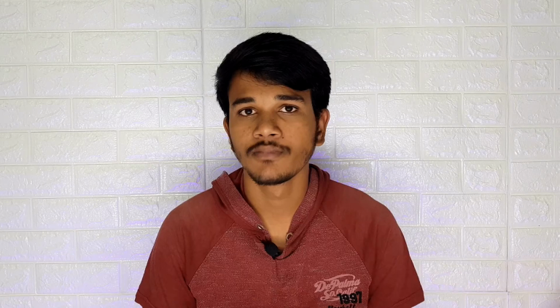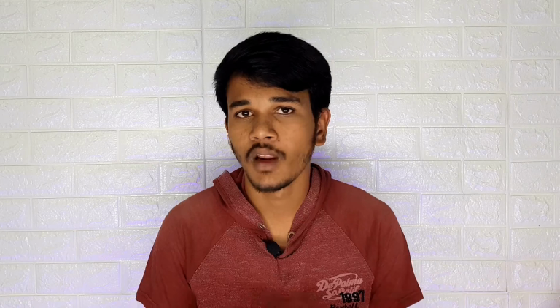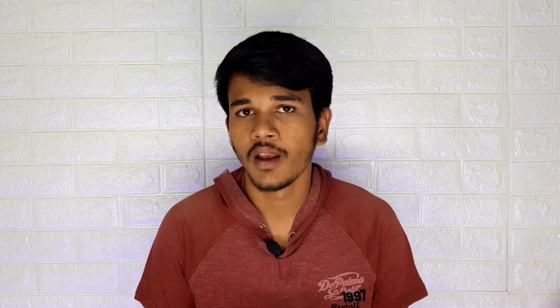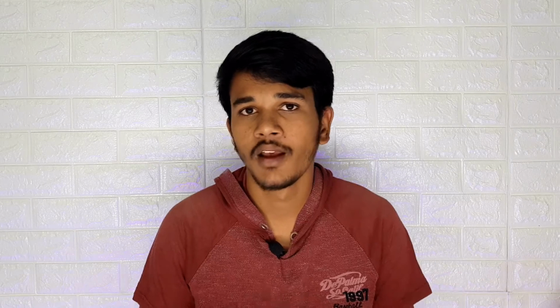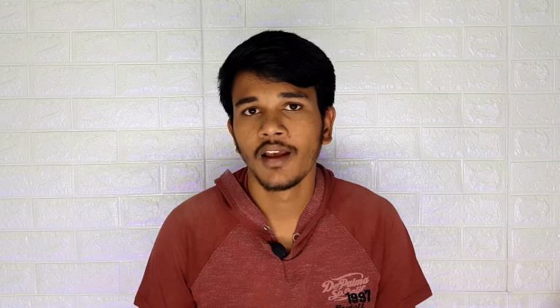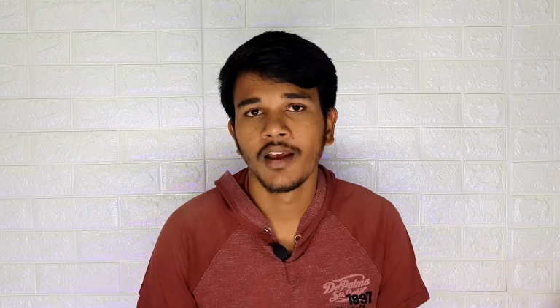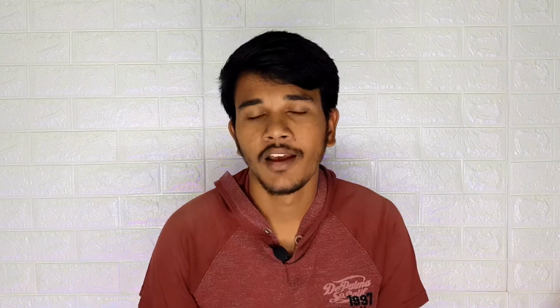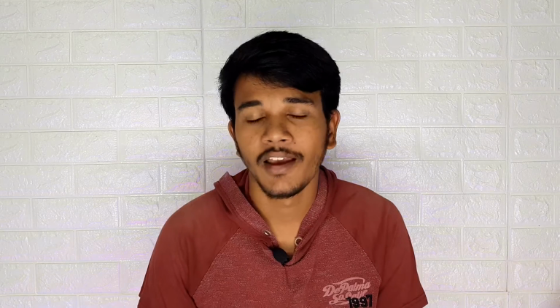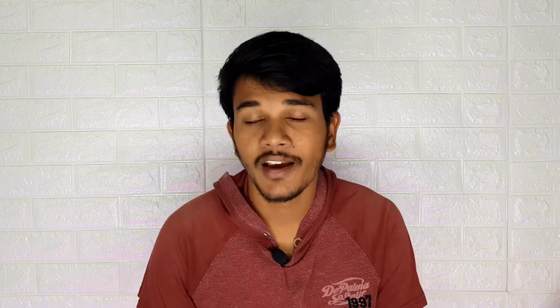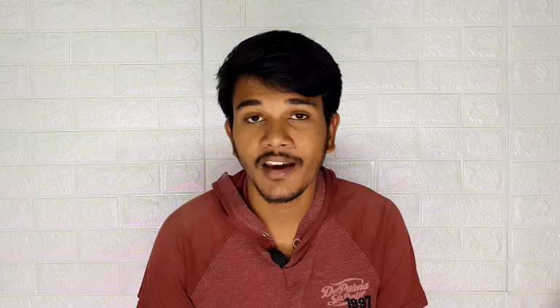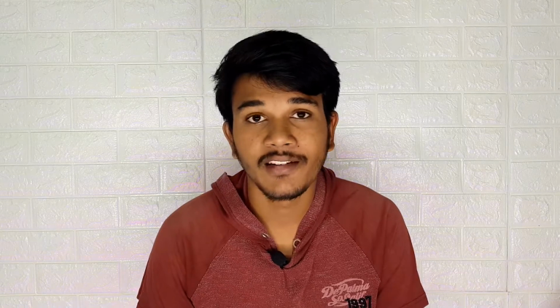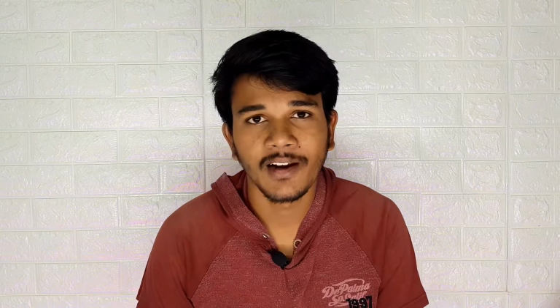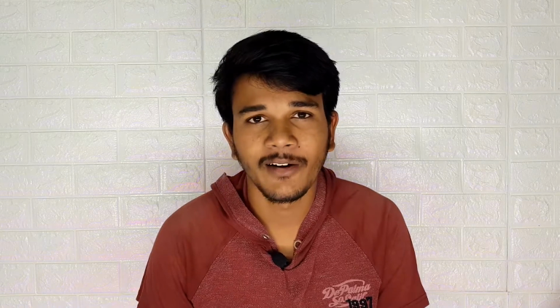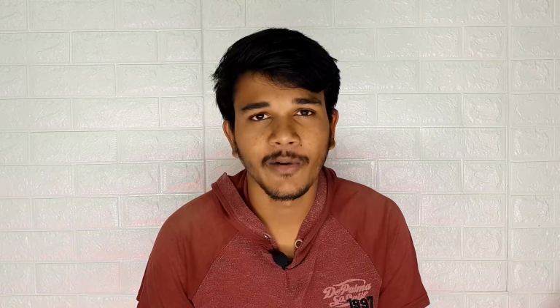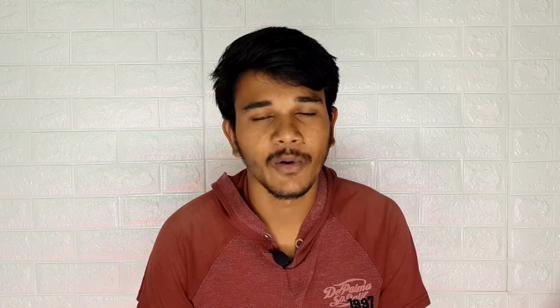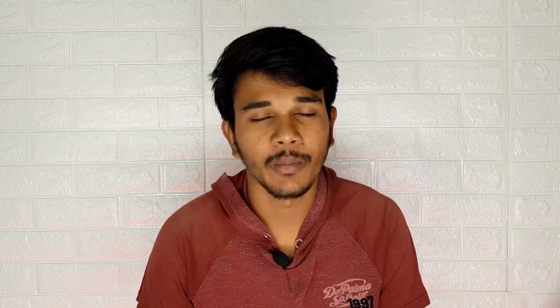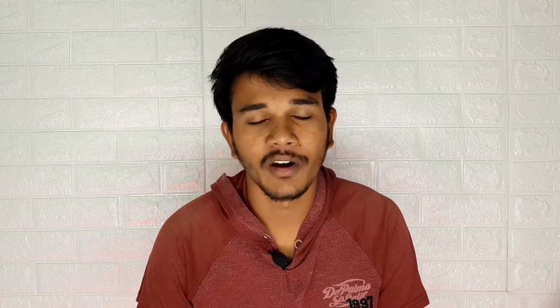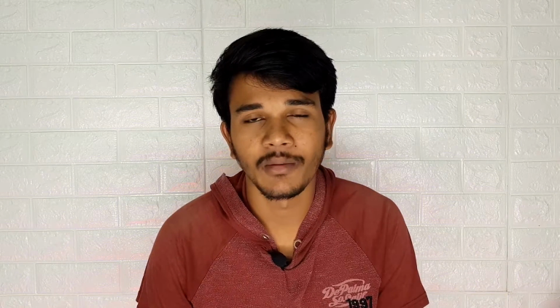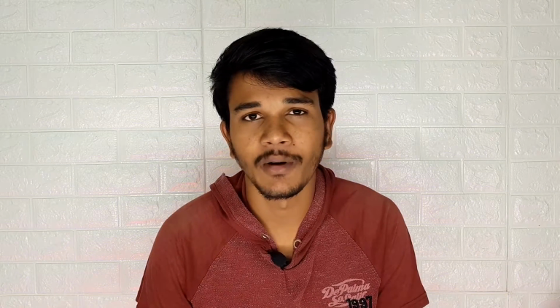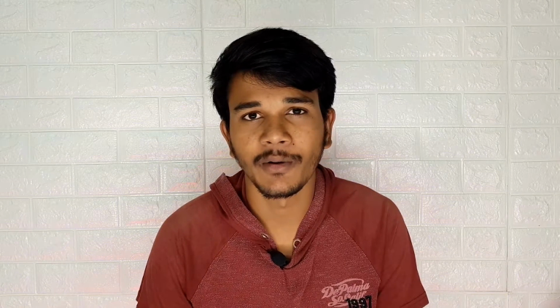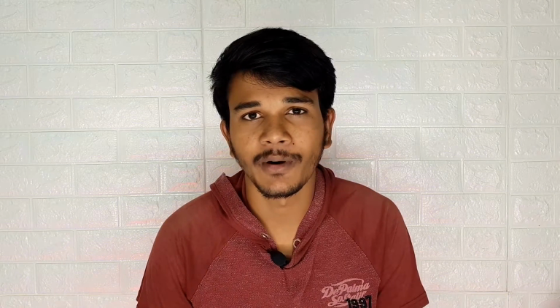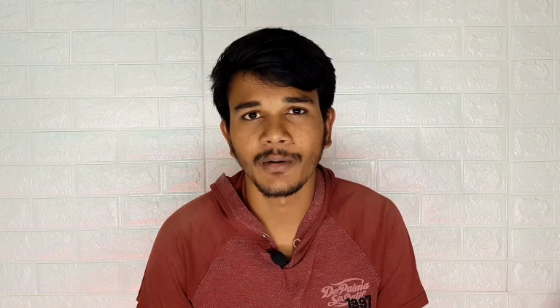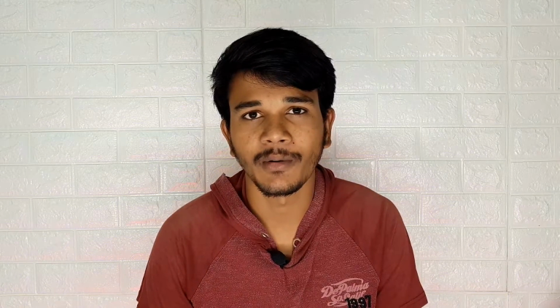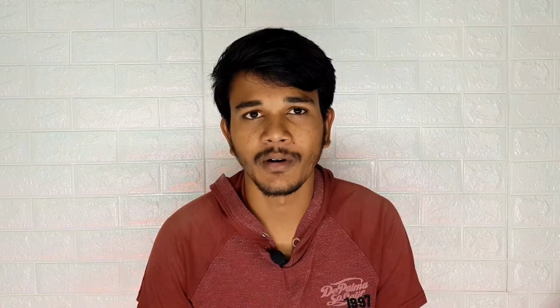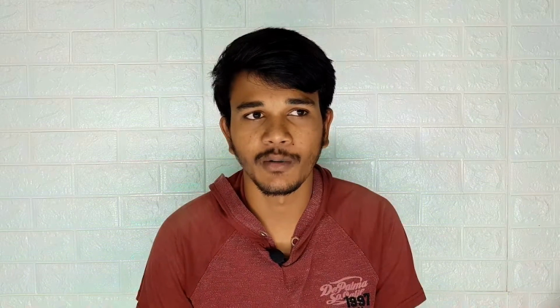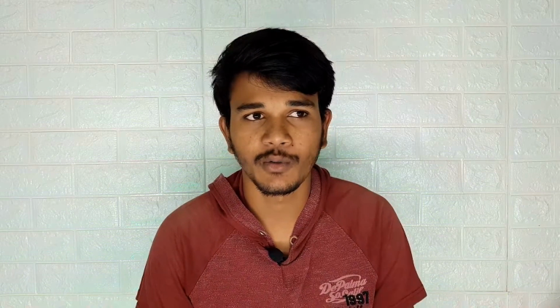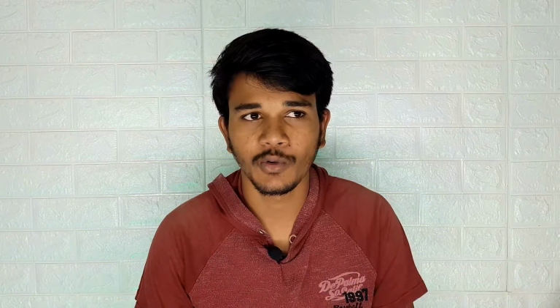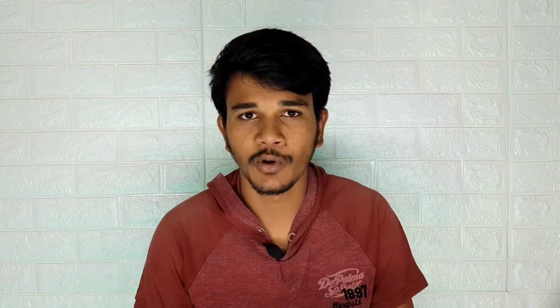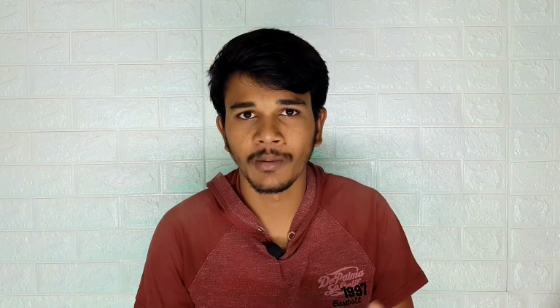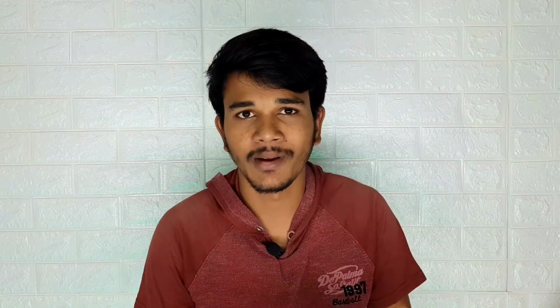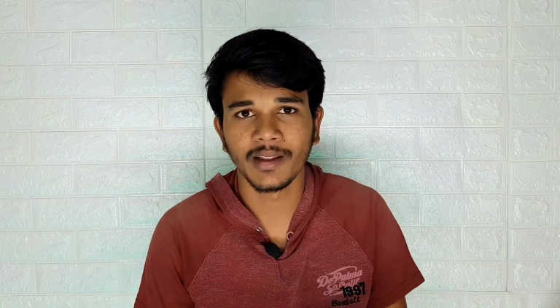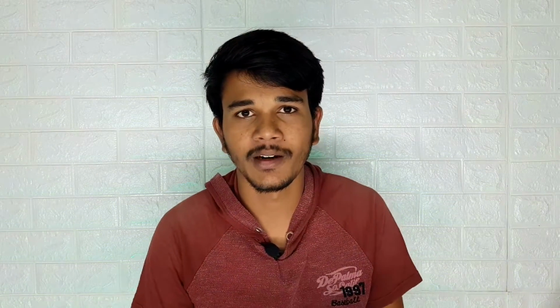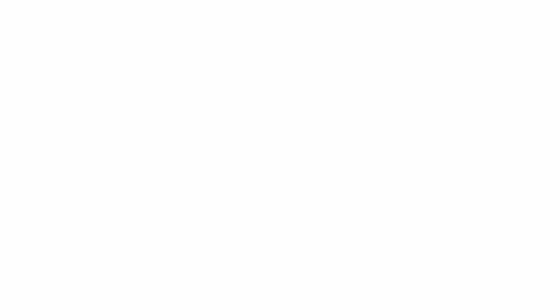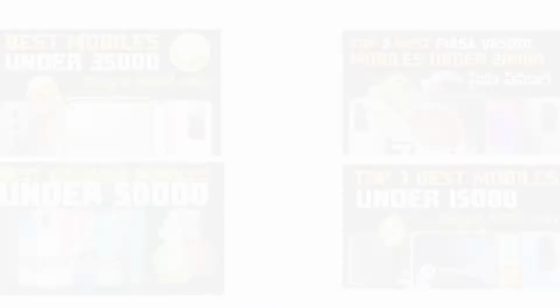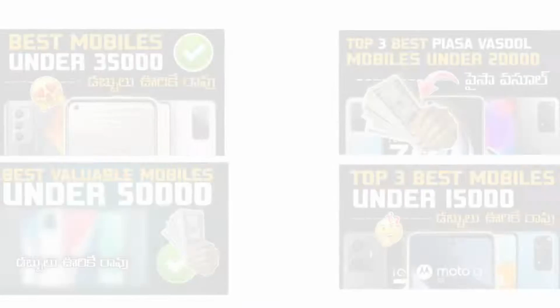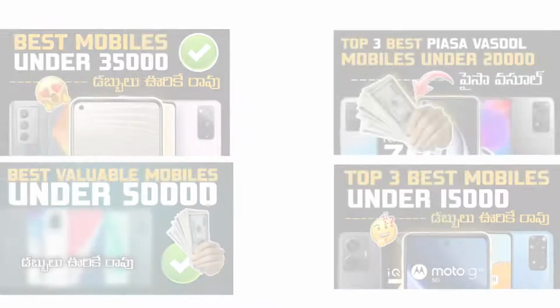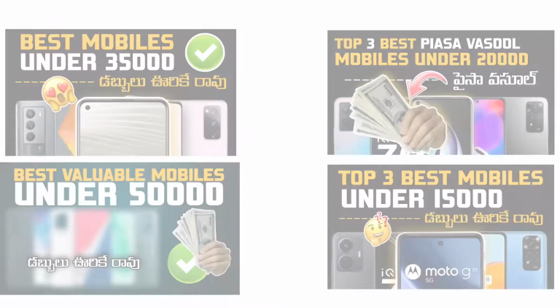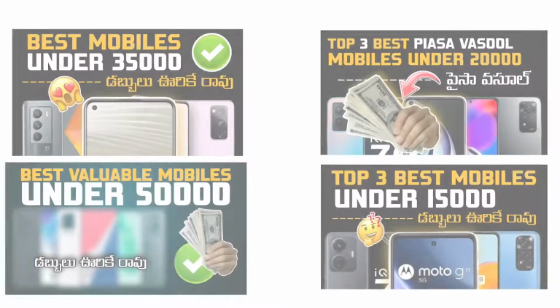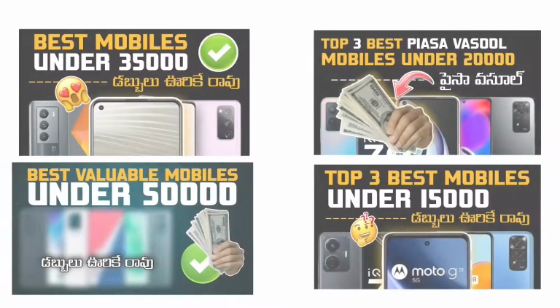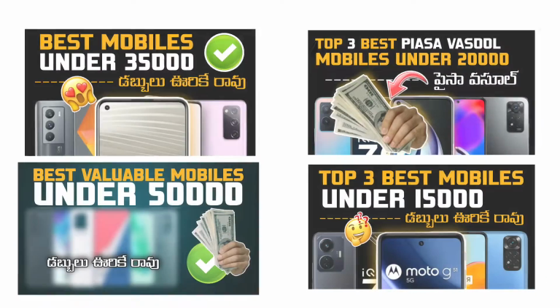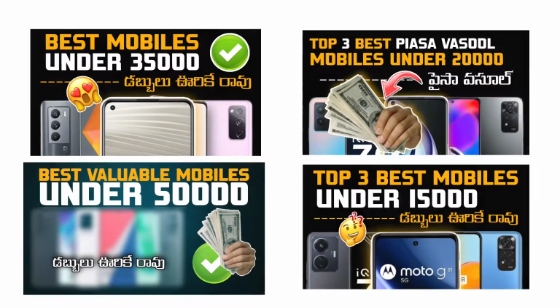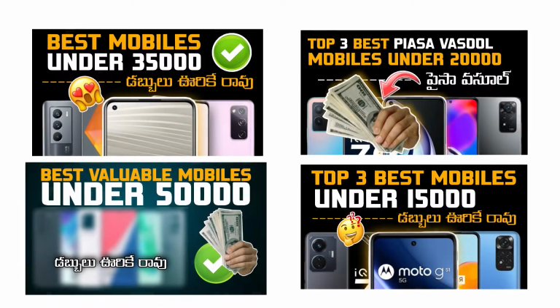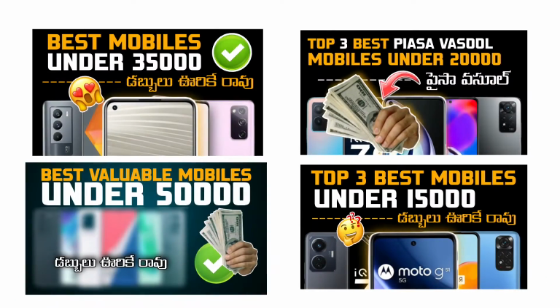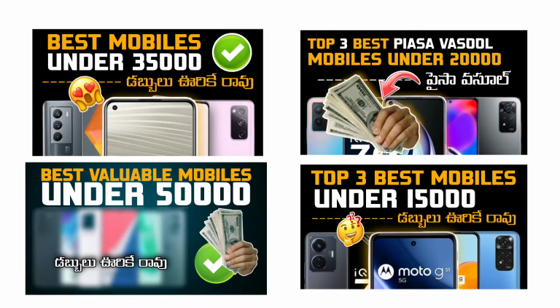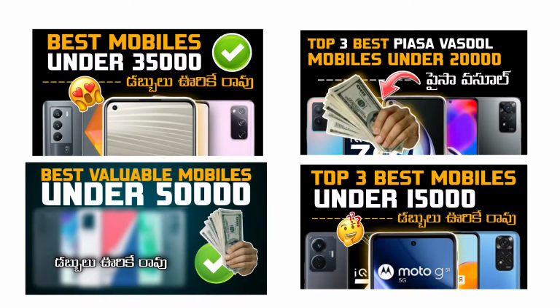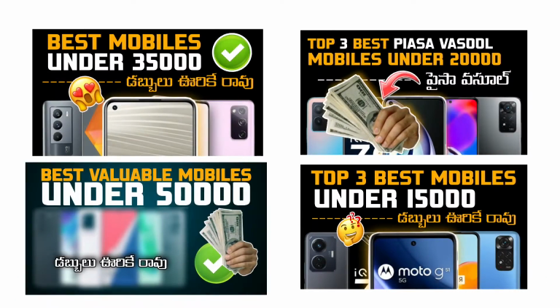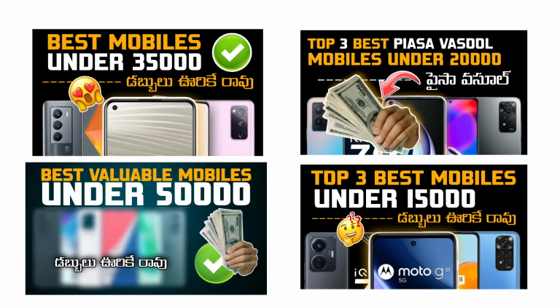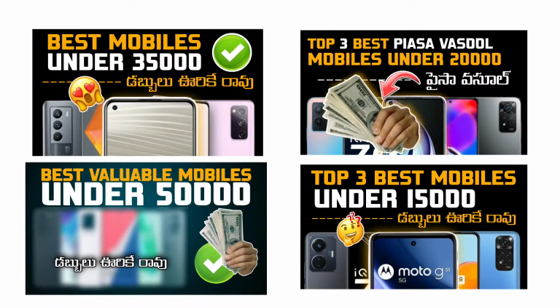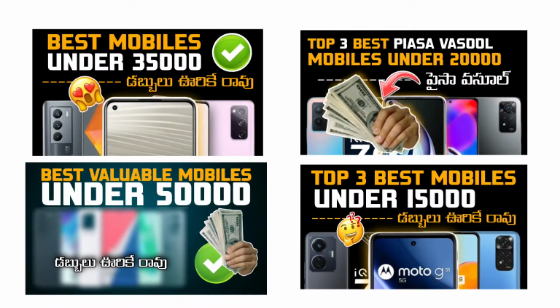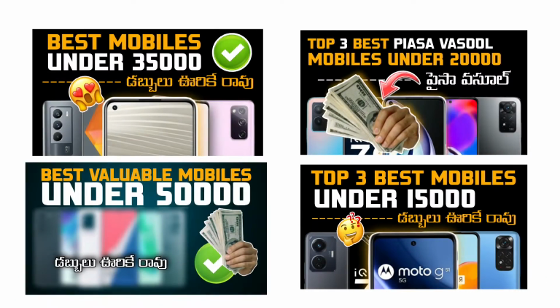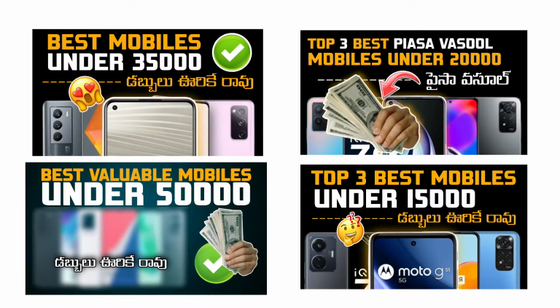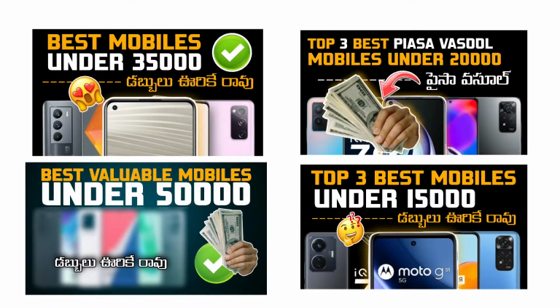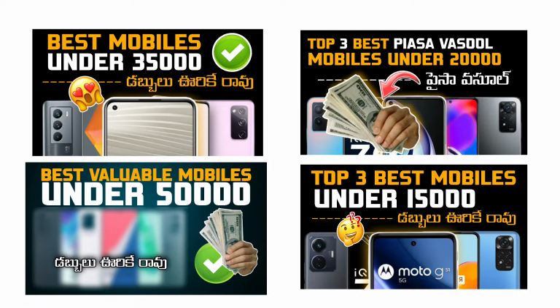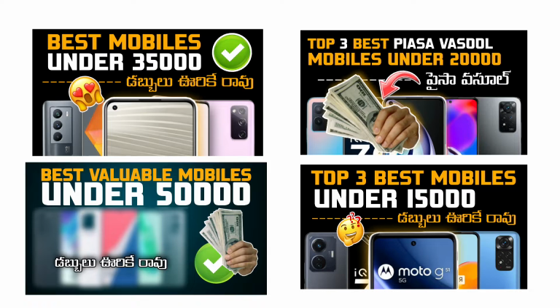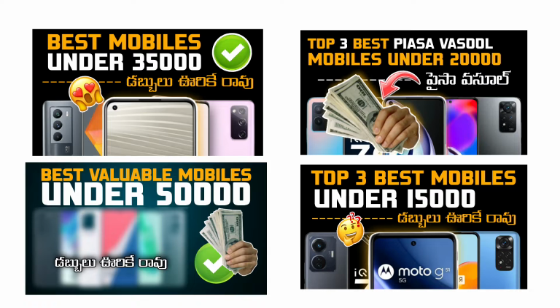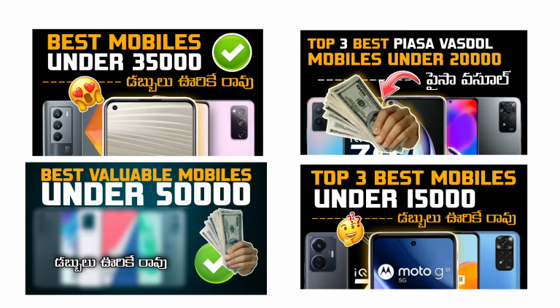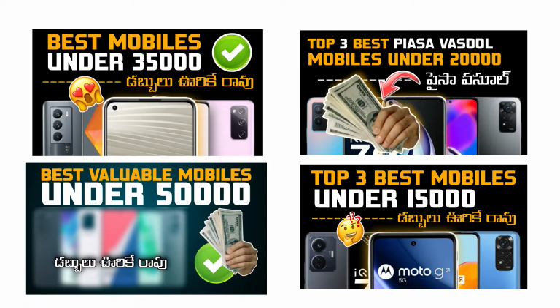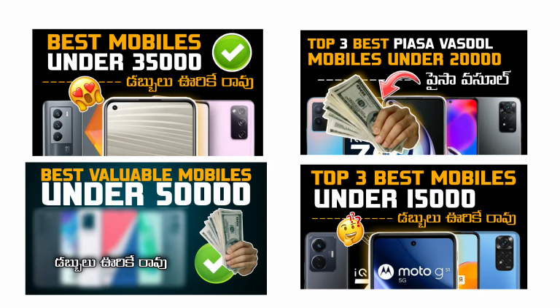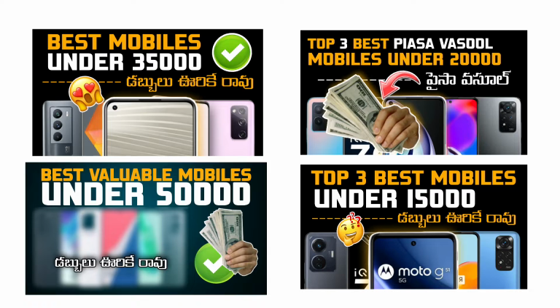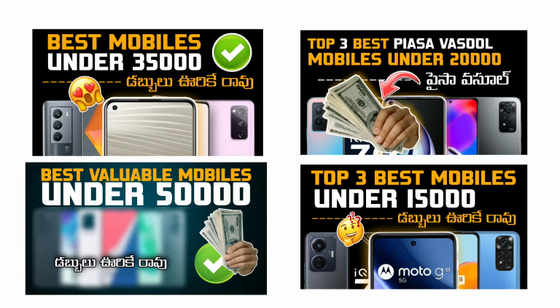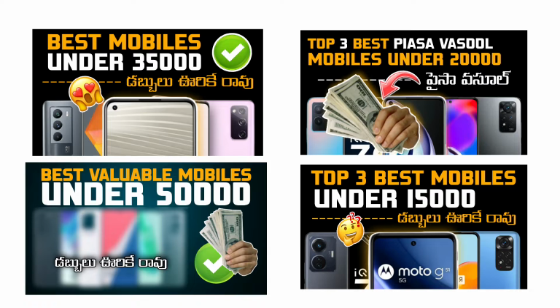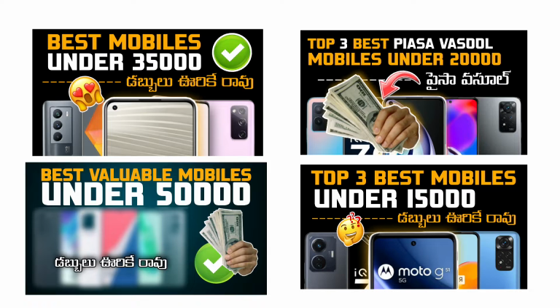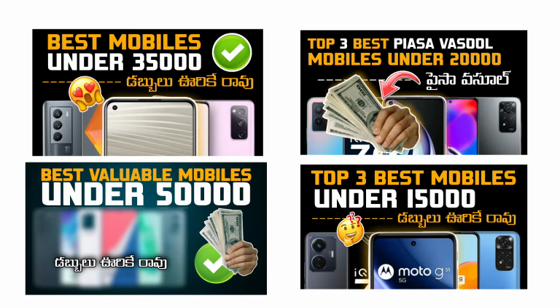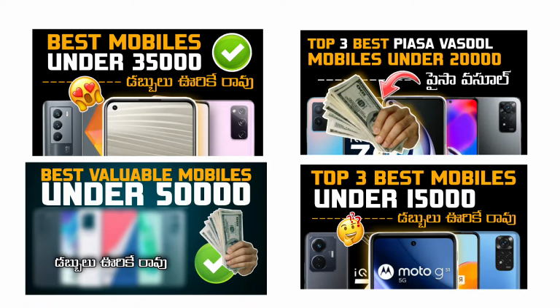Hey guys, welcome to Rohith Tech Up. I'm doing a lot of top 5, top 3, and budget advice.